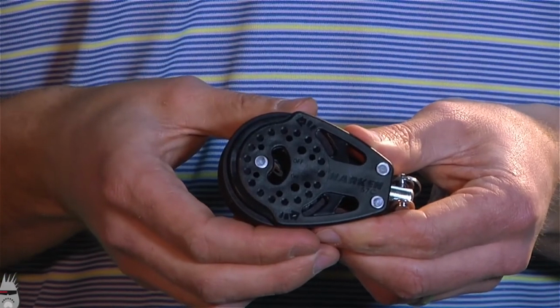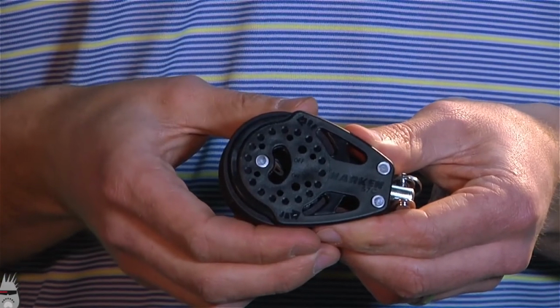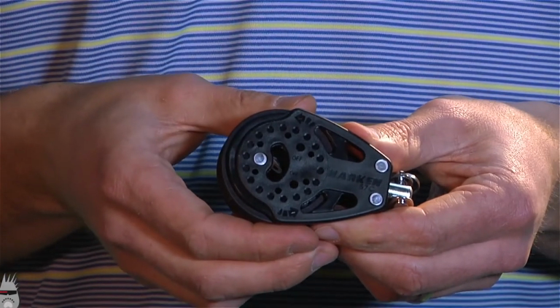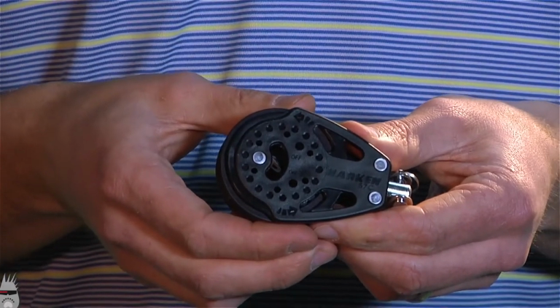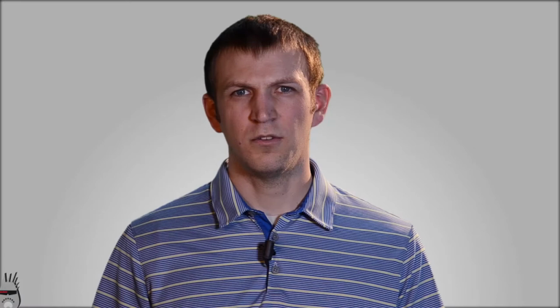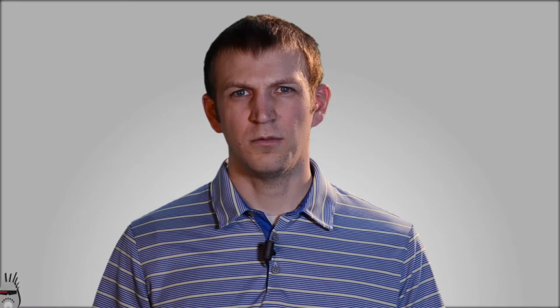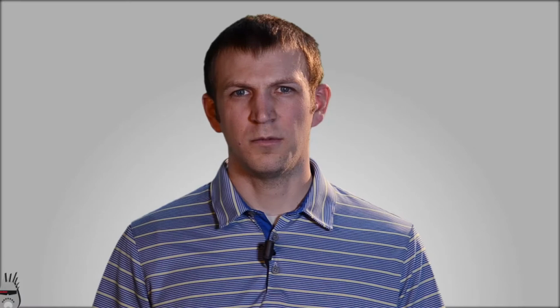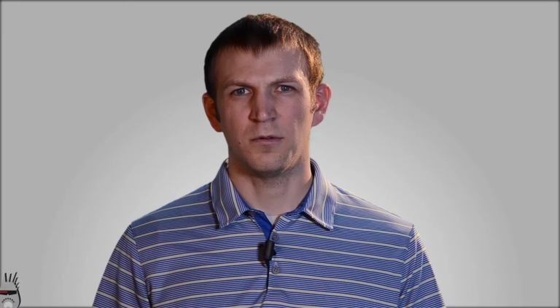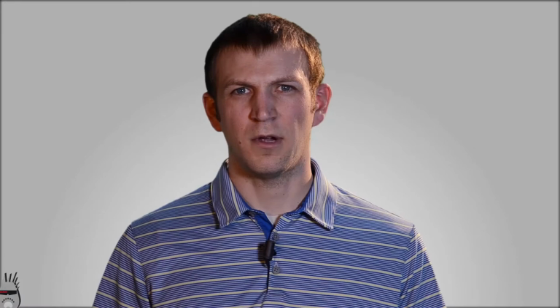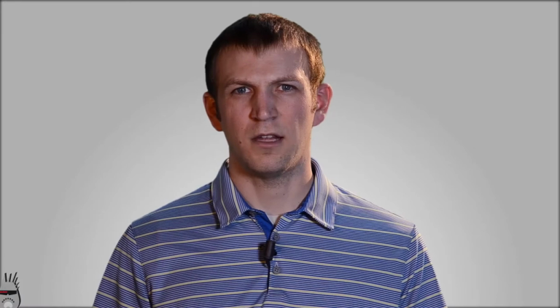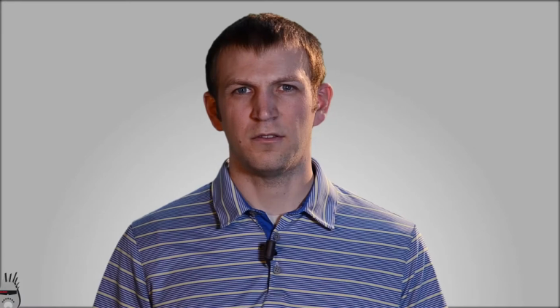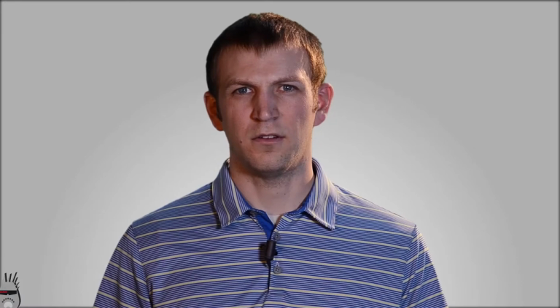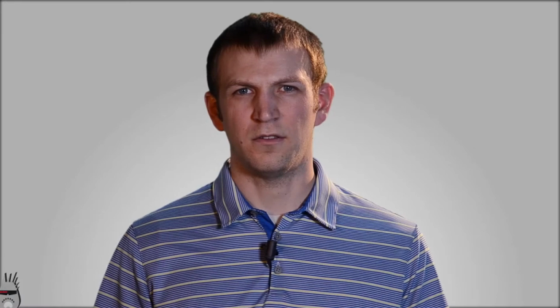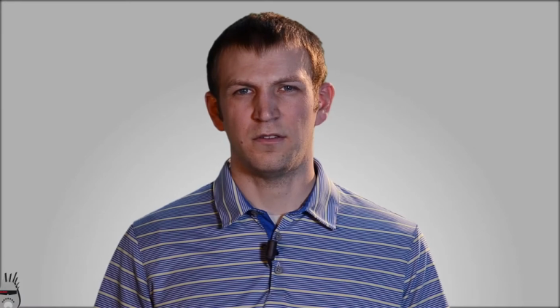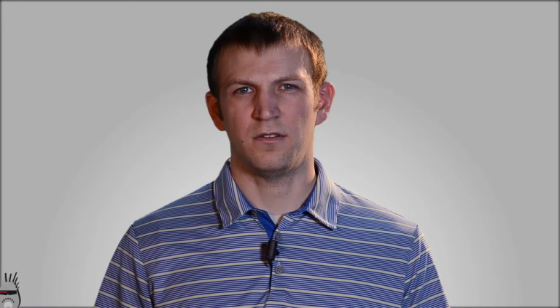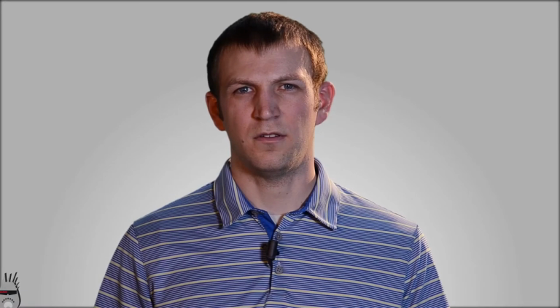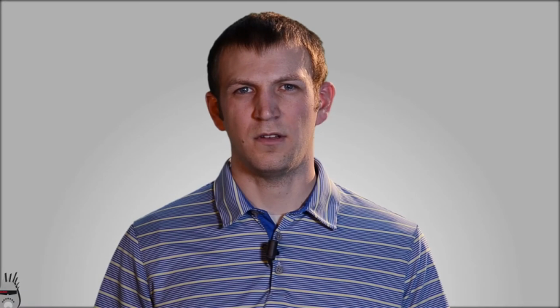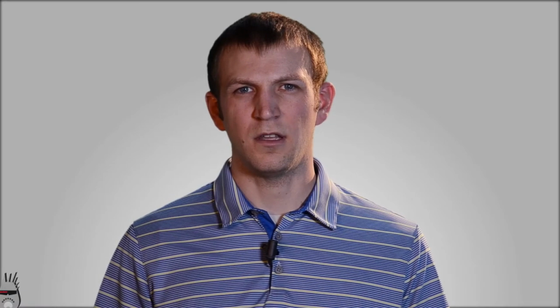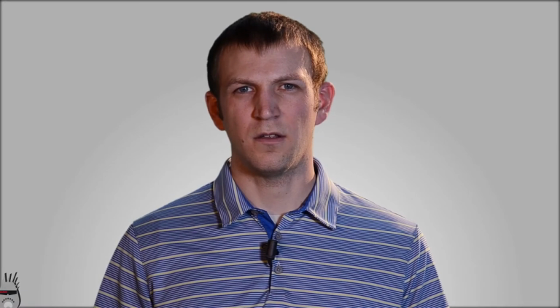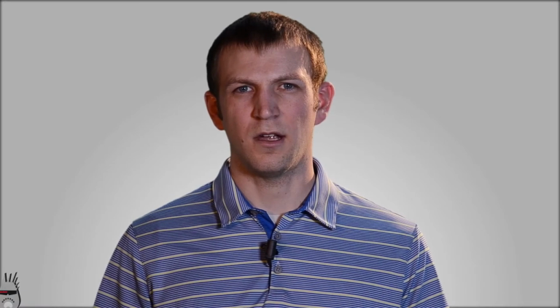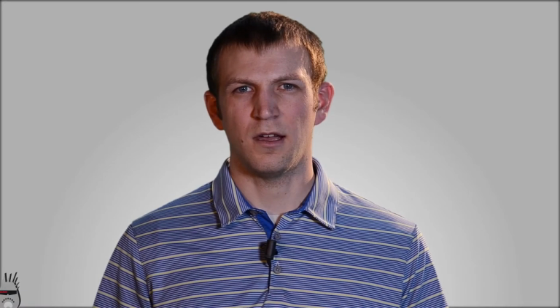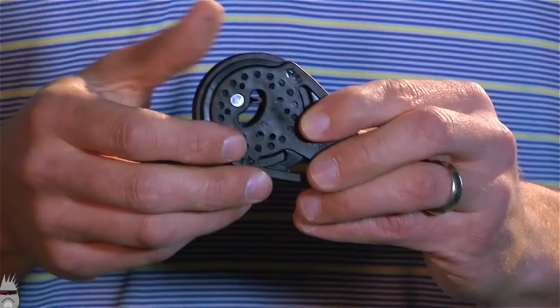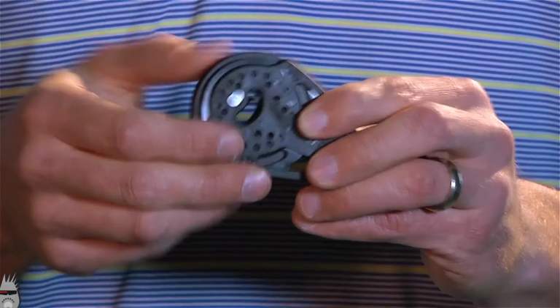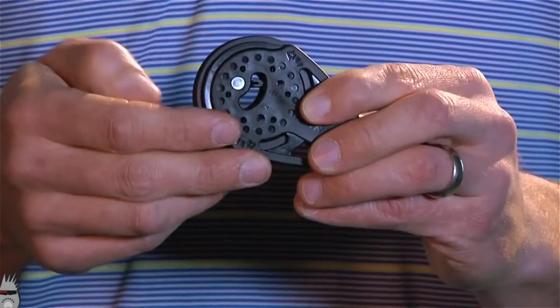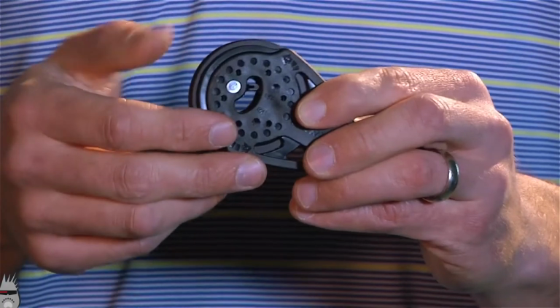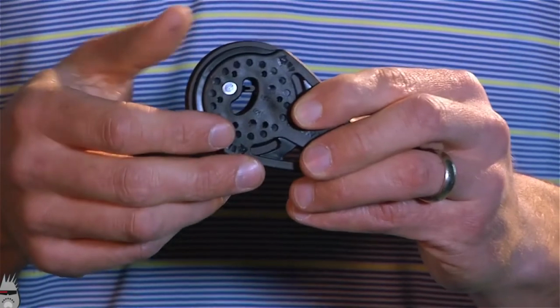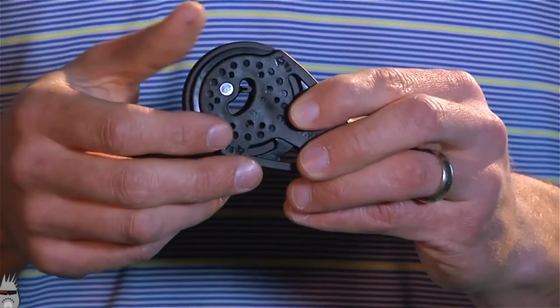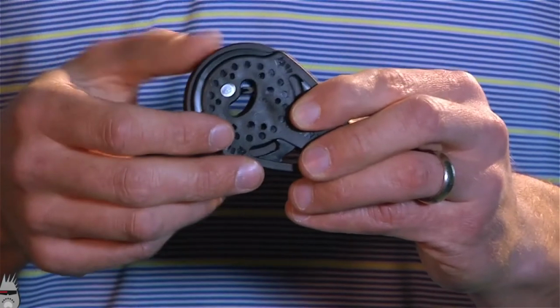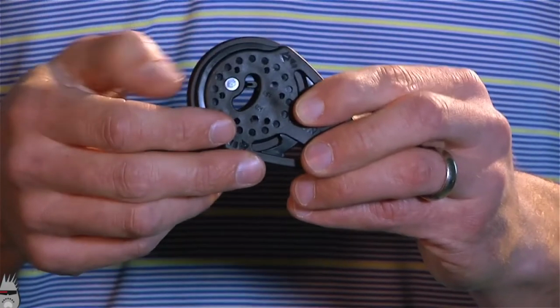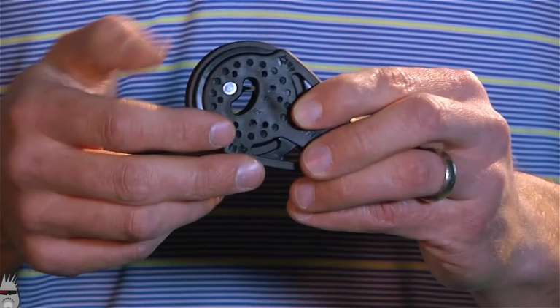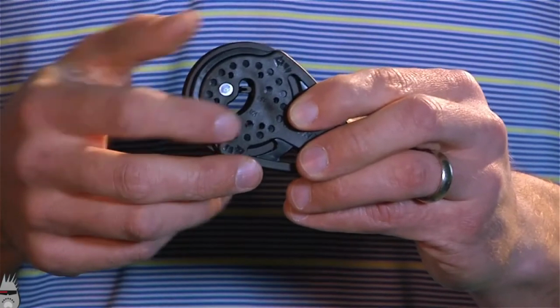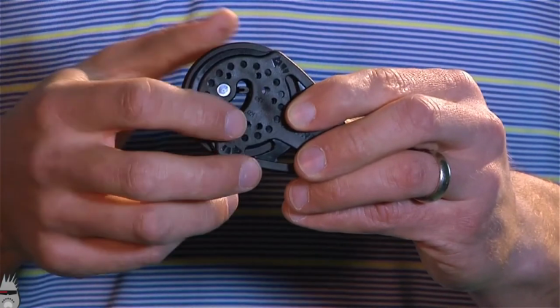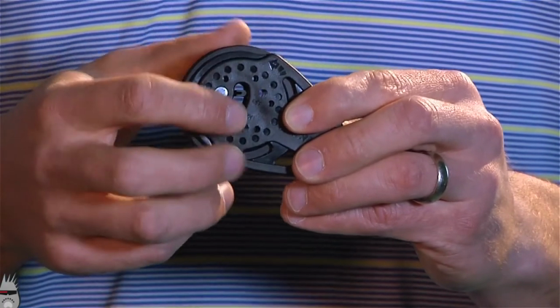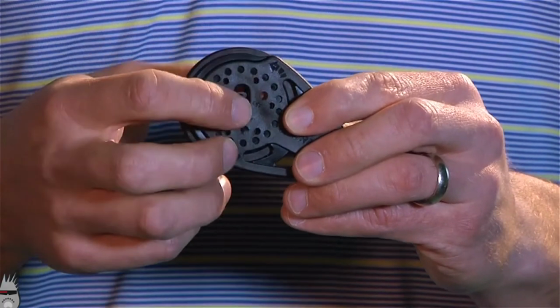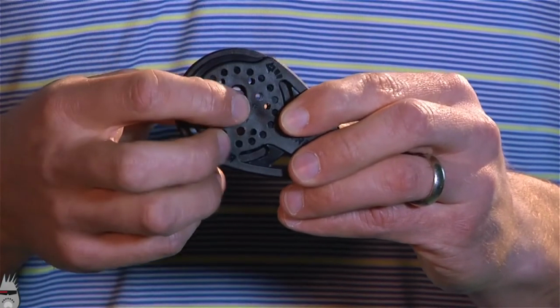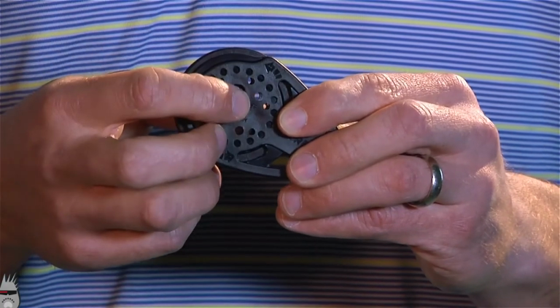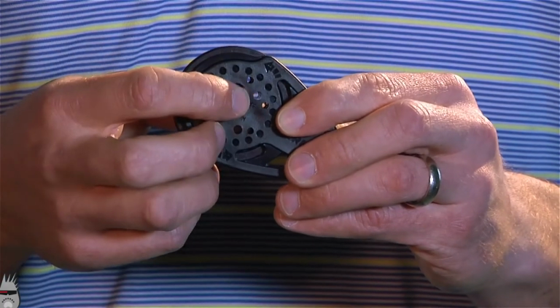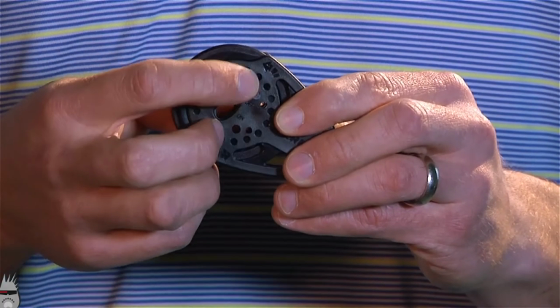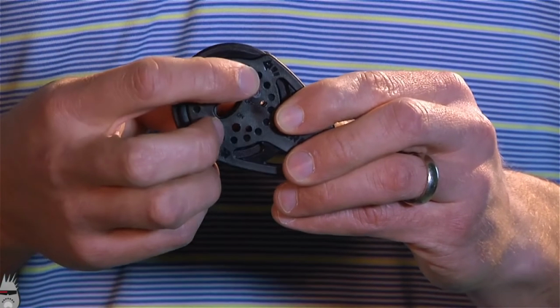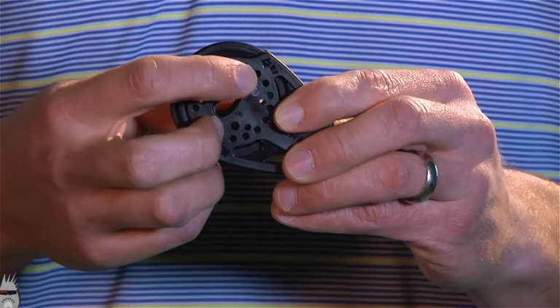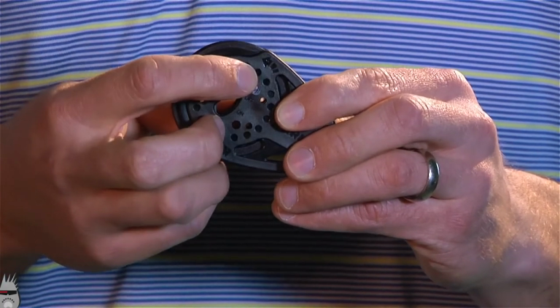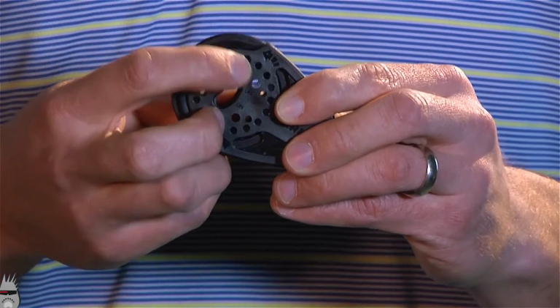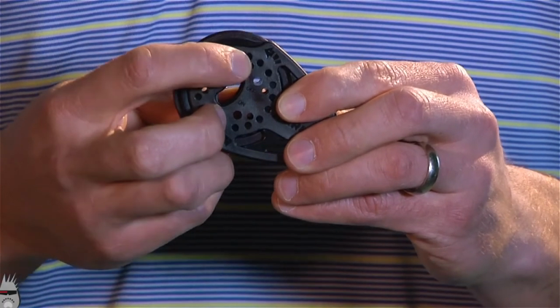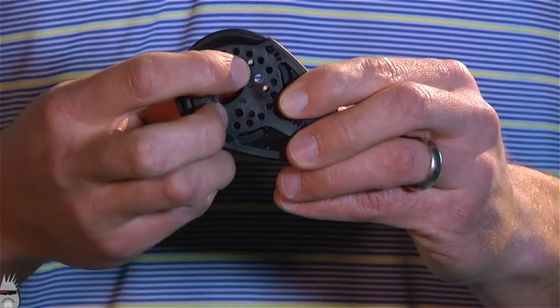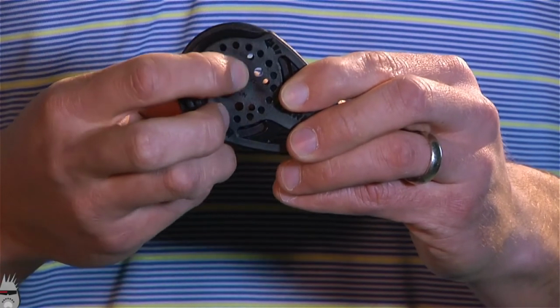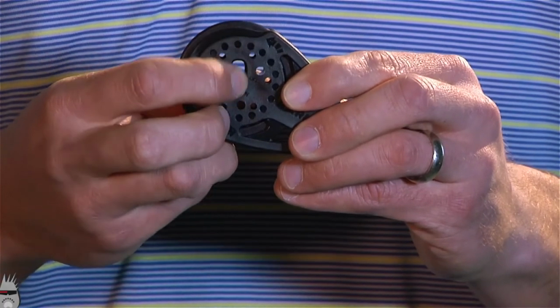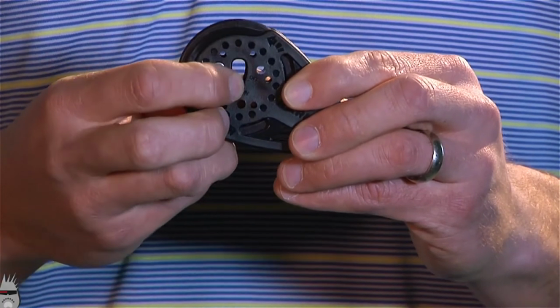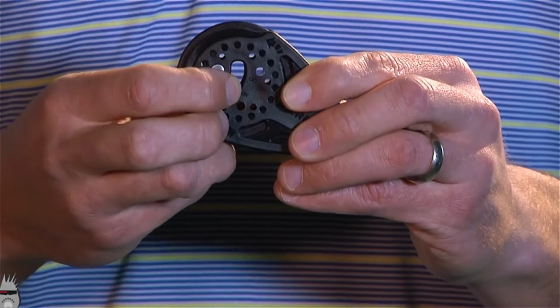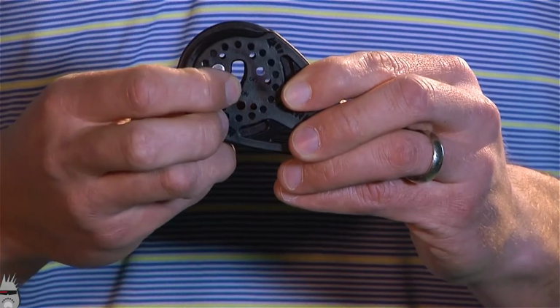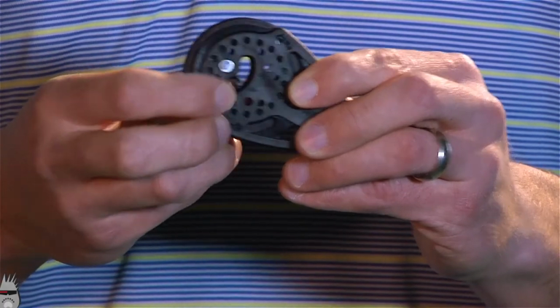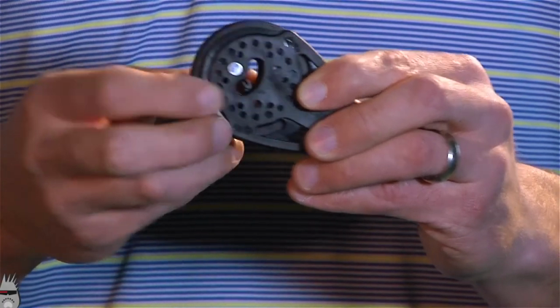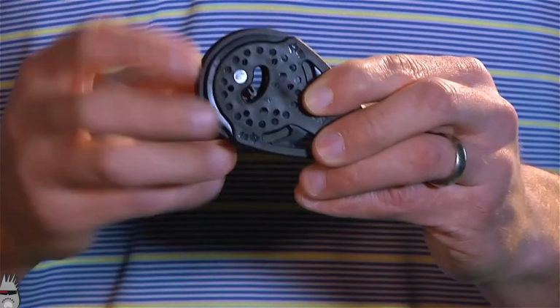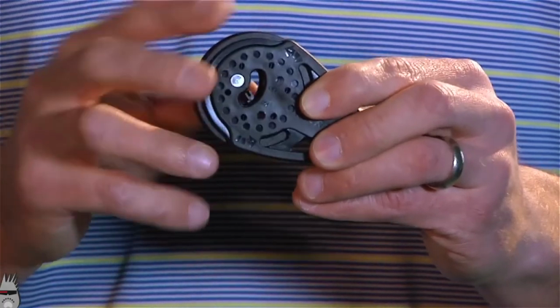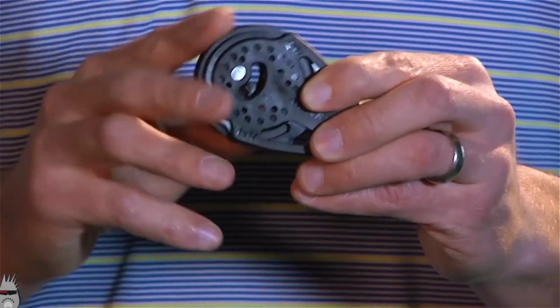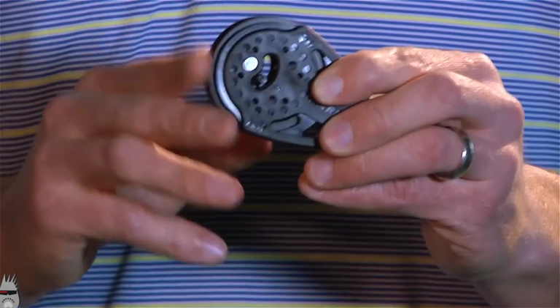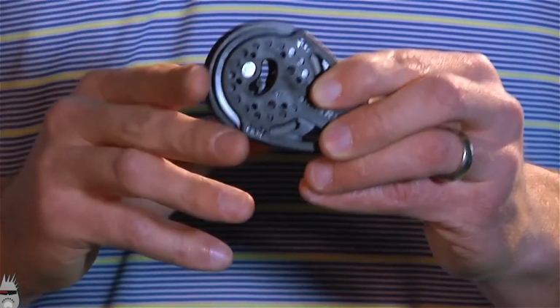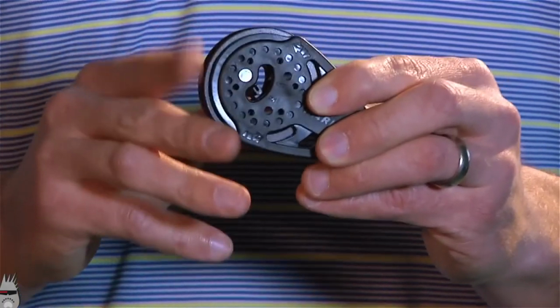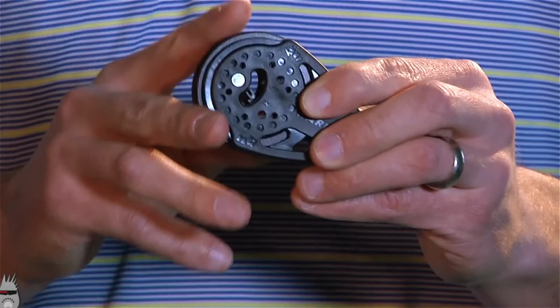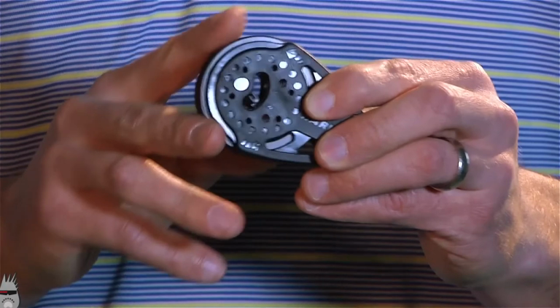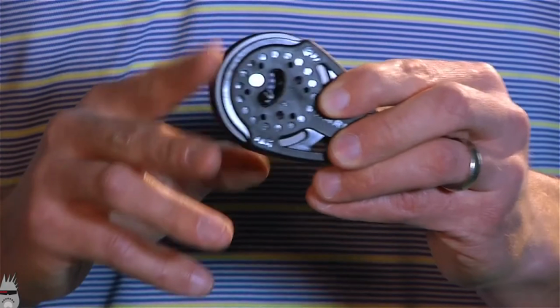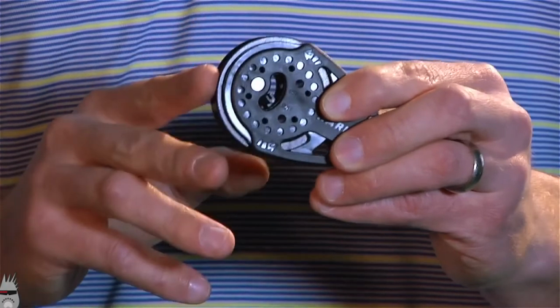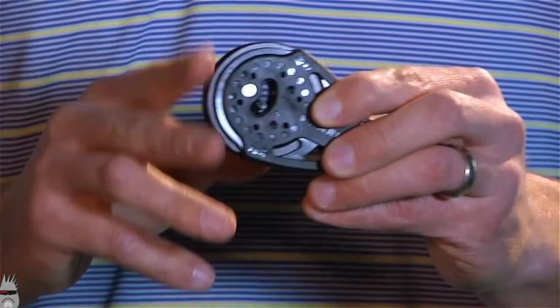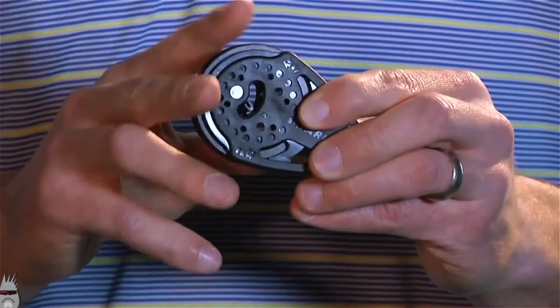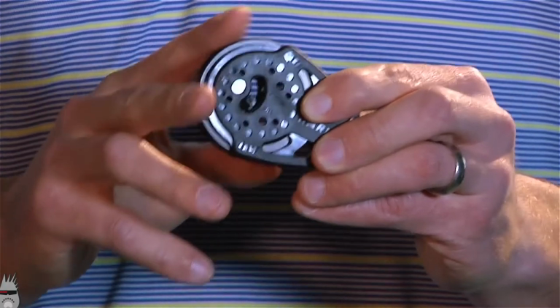Switchable ratchets either have a knob or a switch that lets you turn the ratchet on or off.